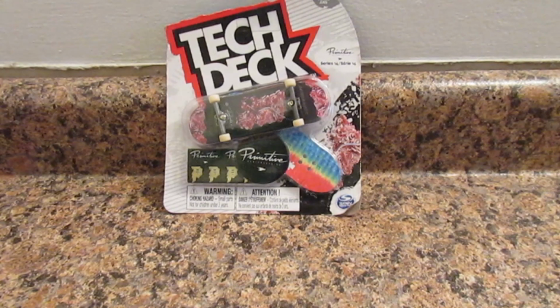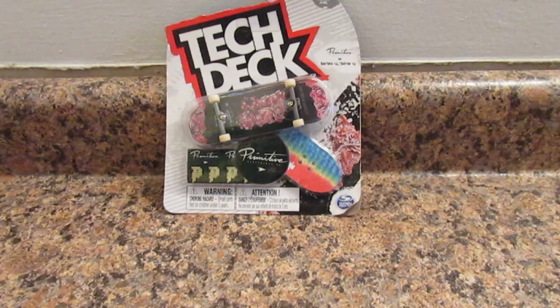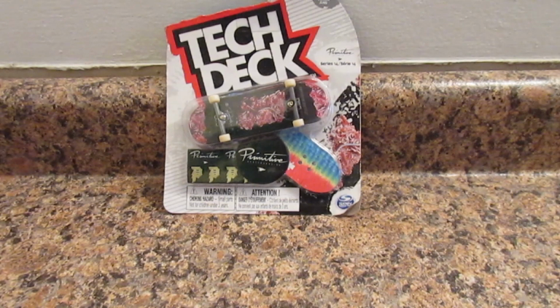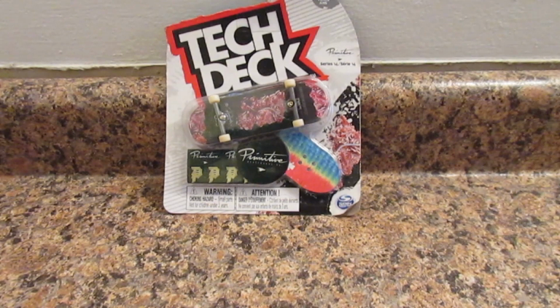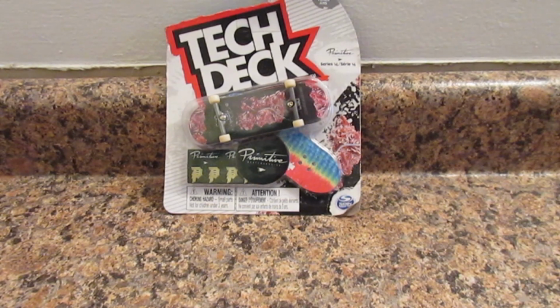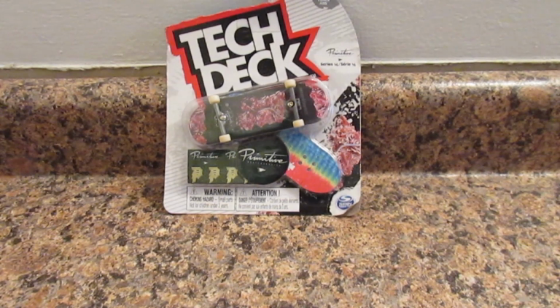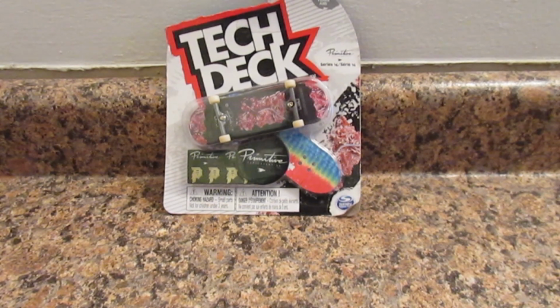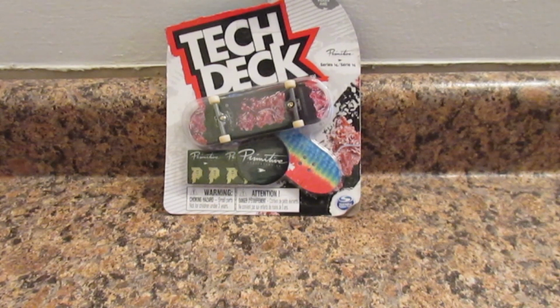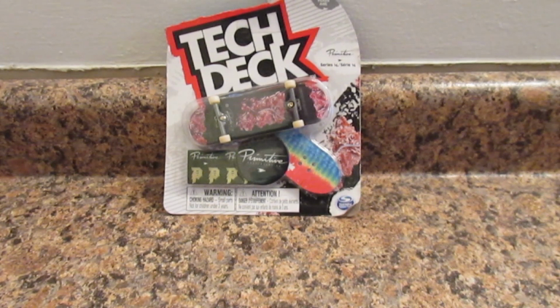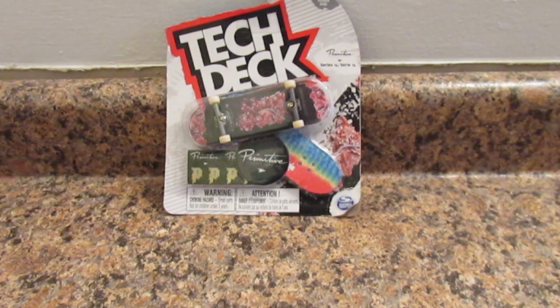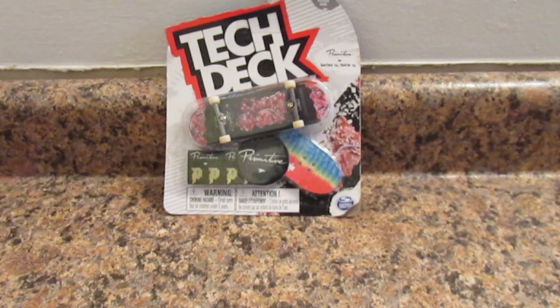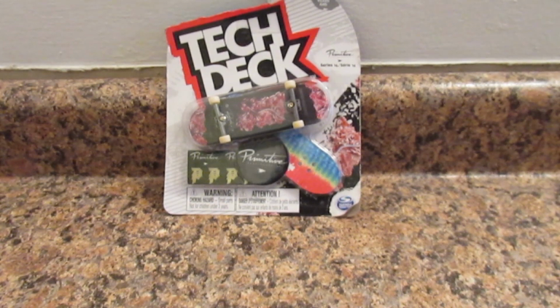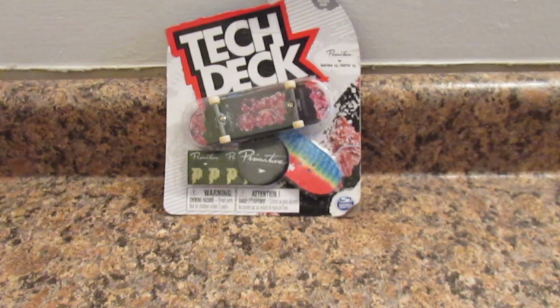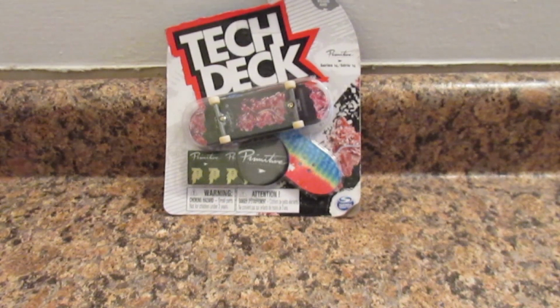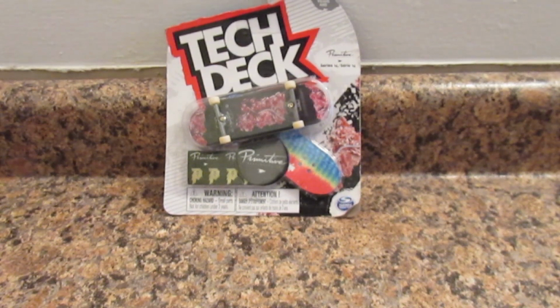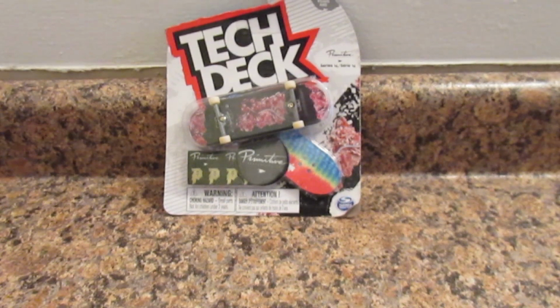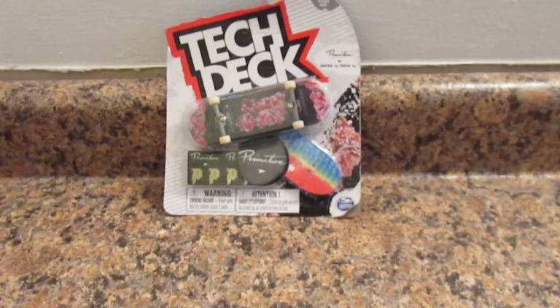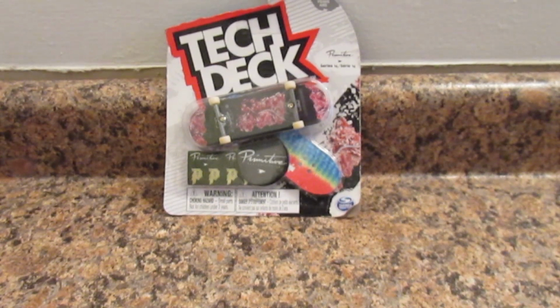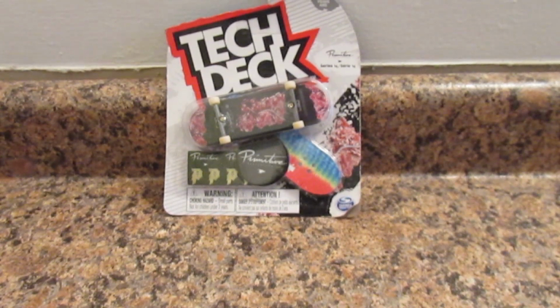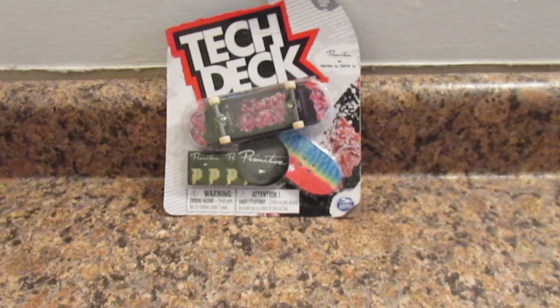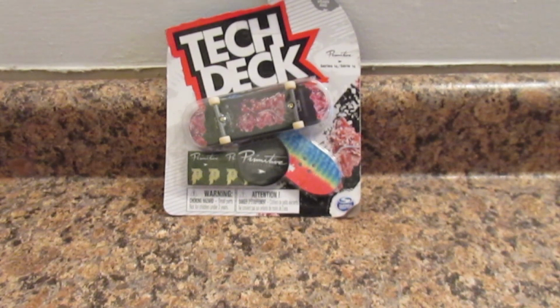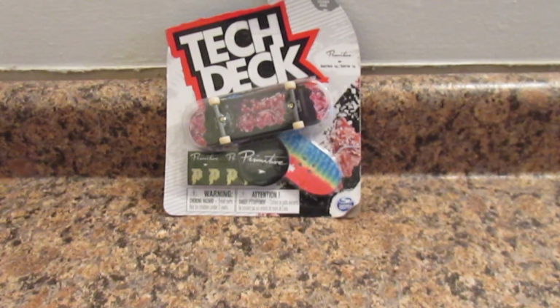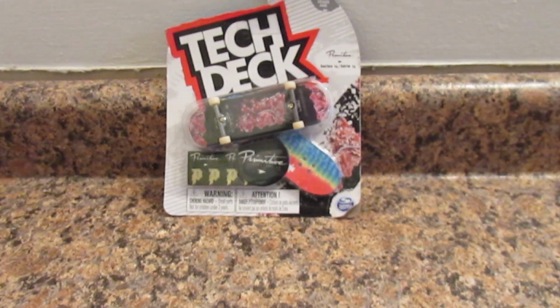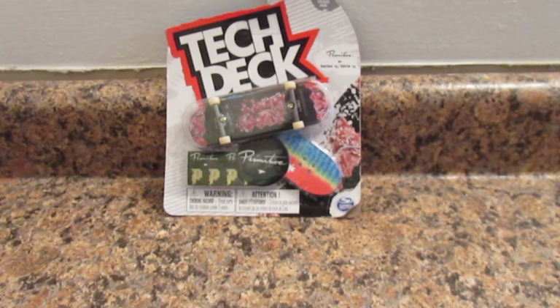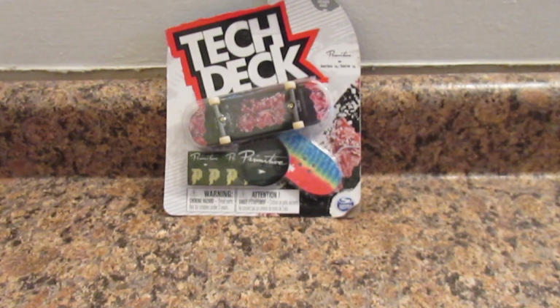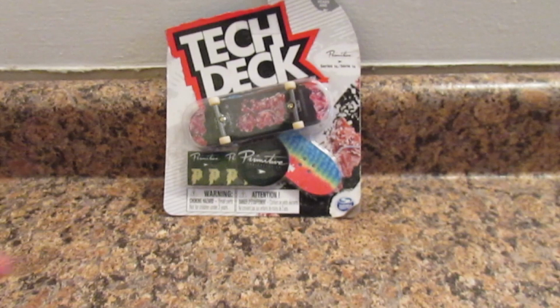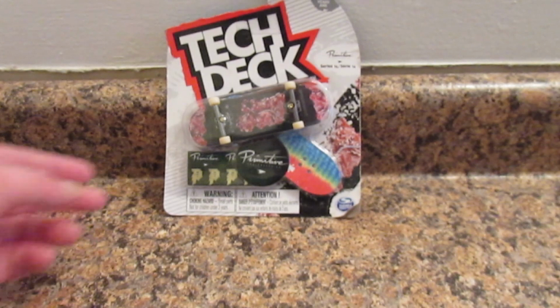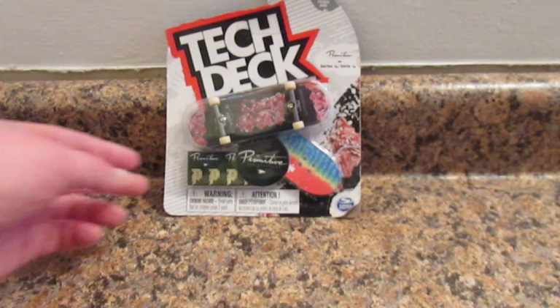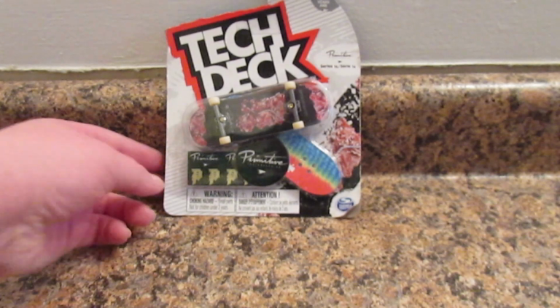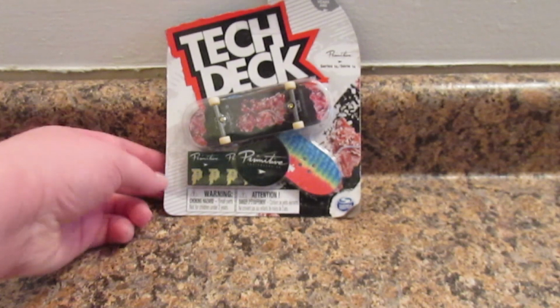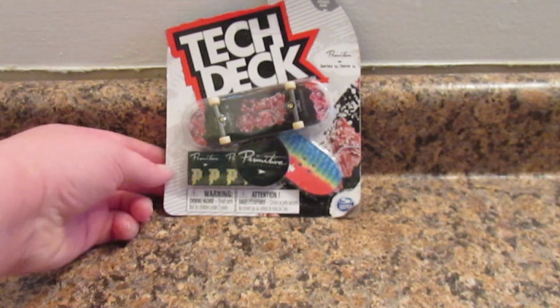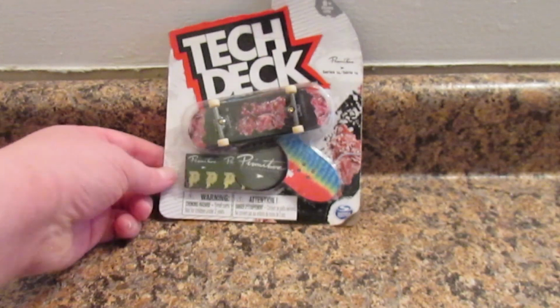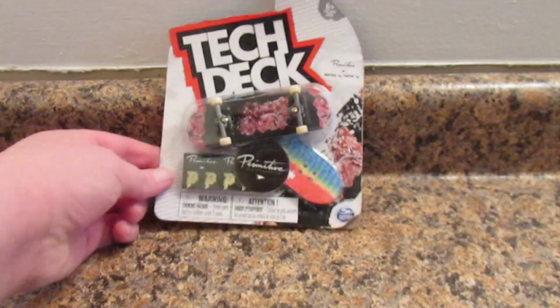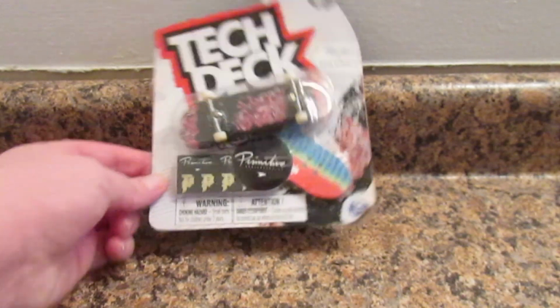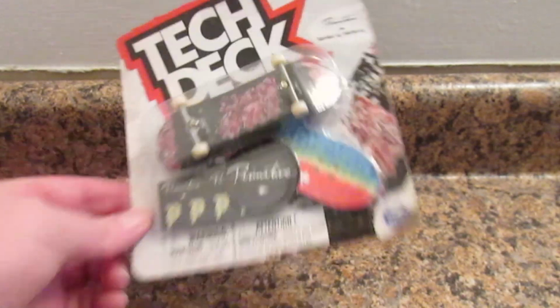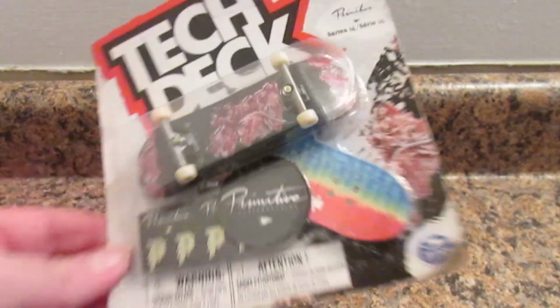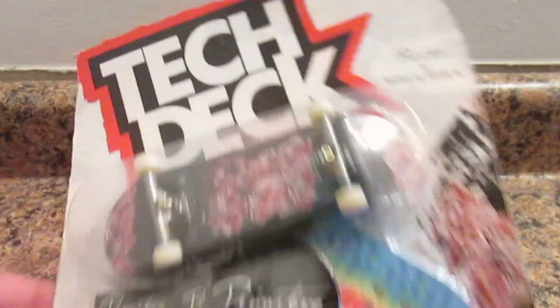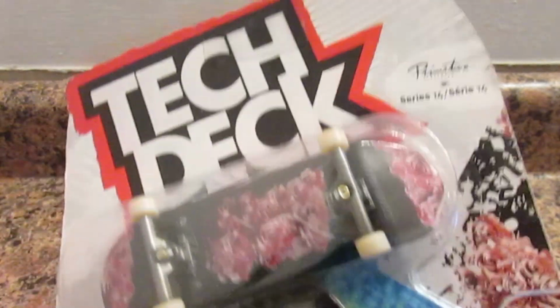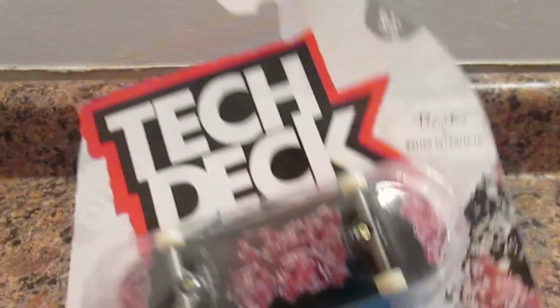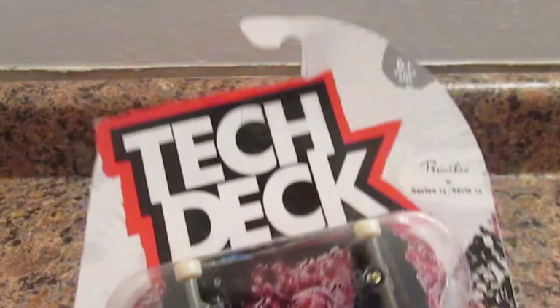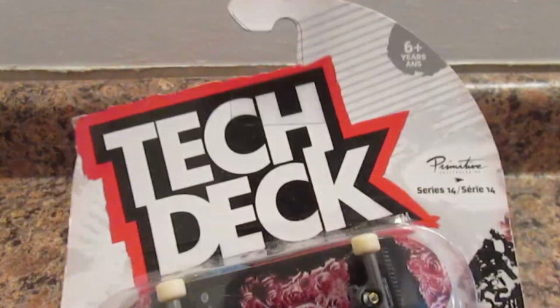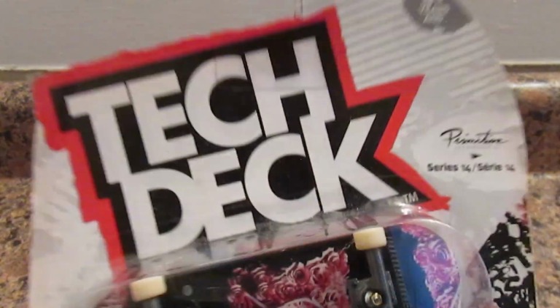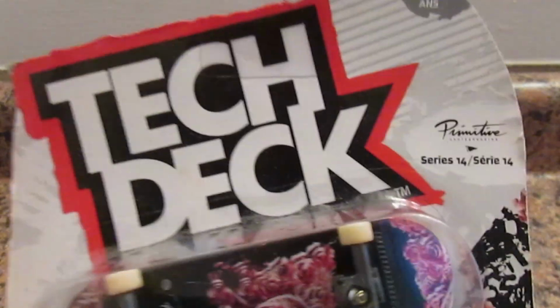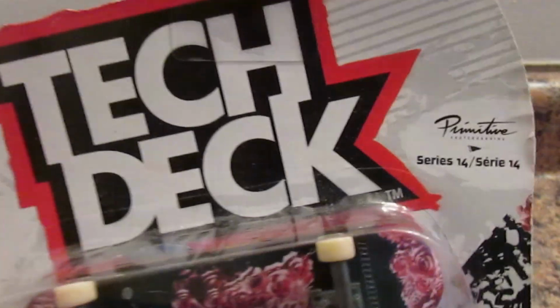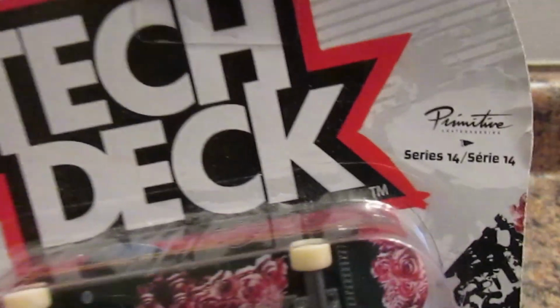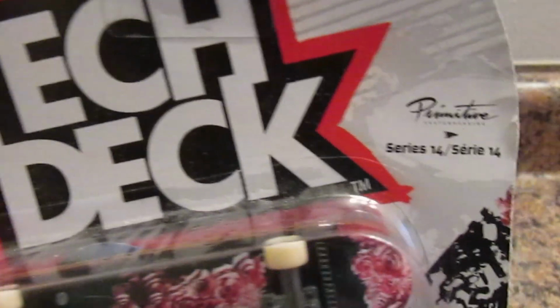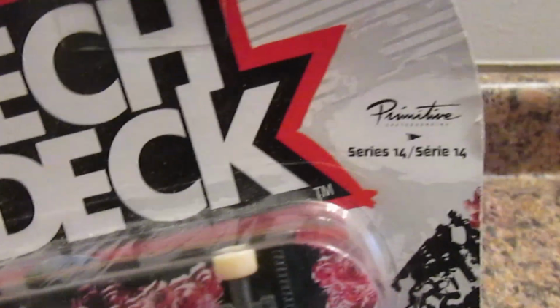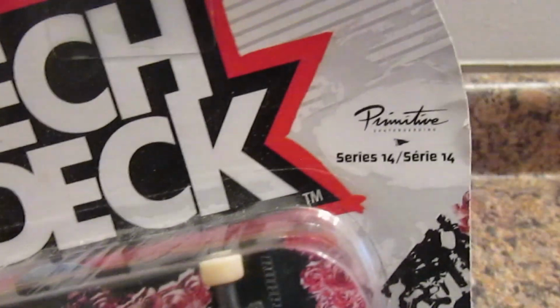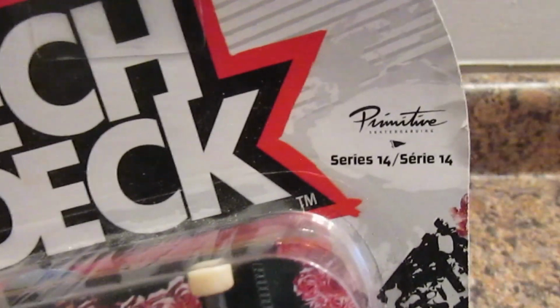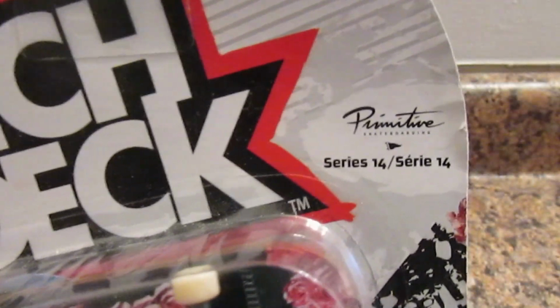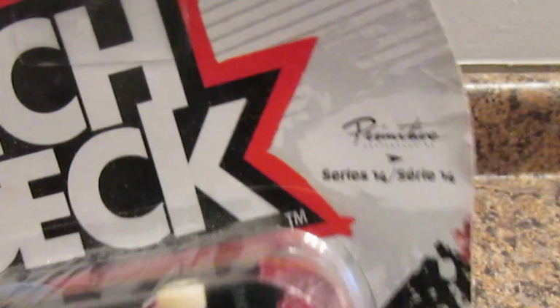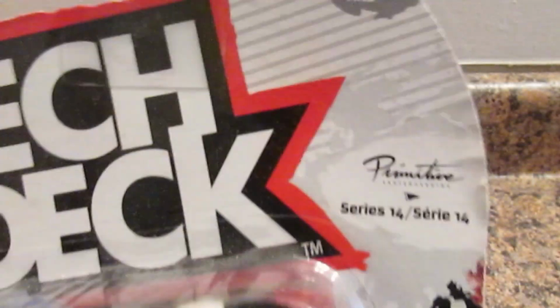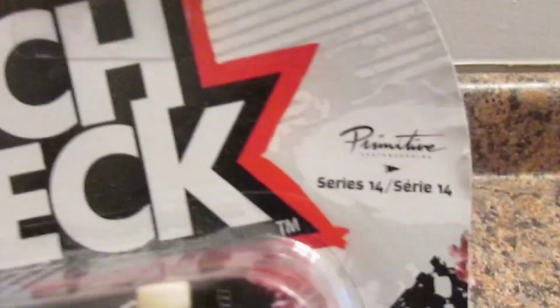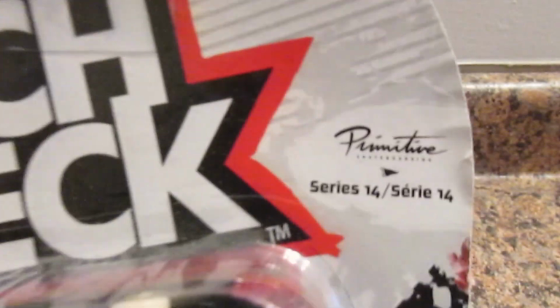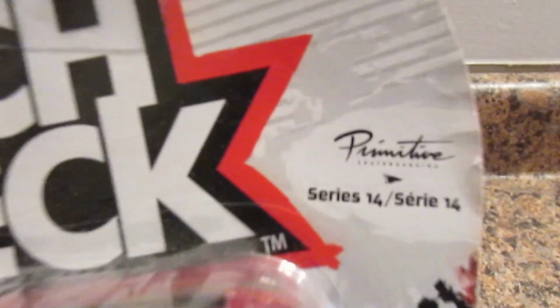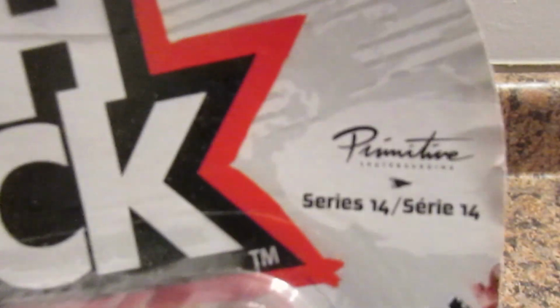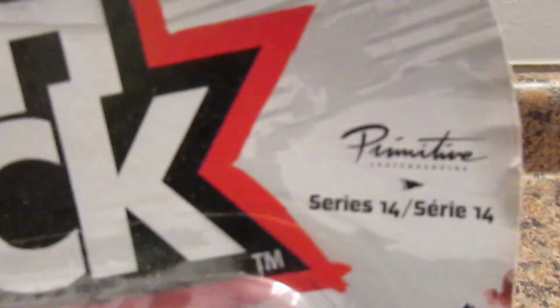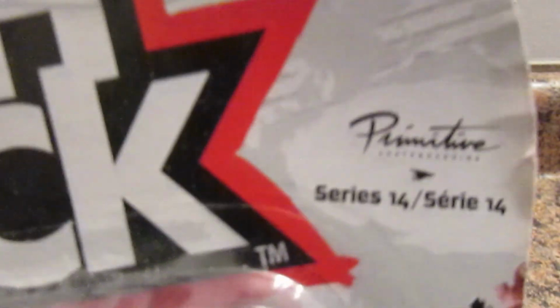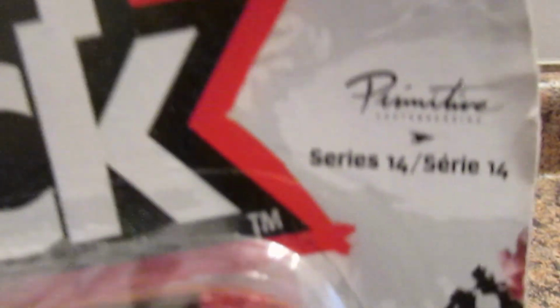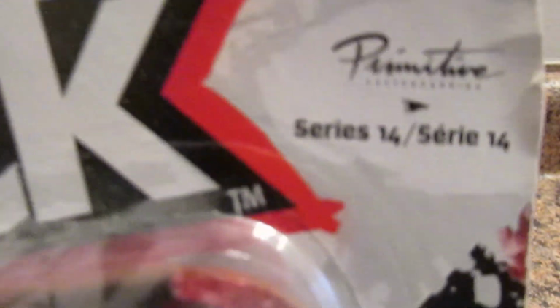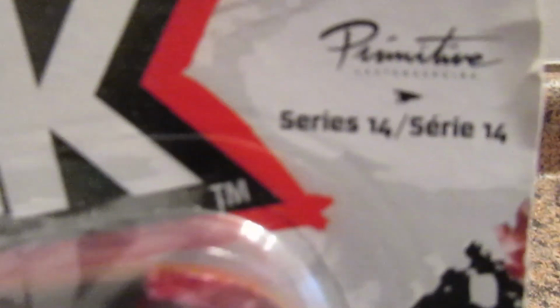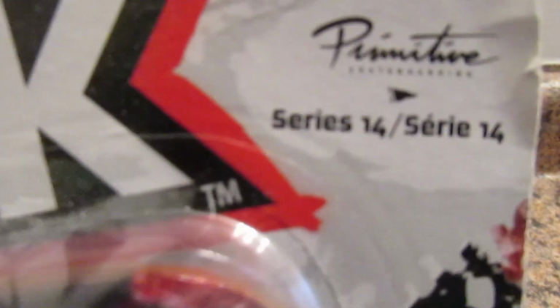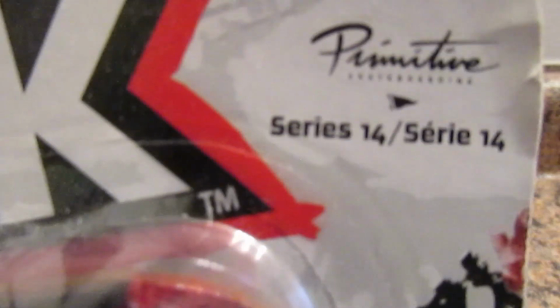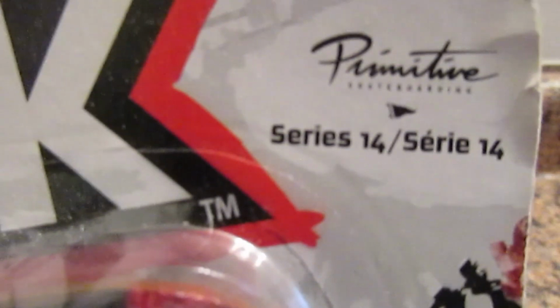Hey guys, I'm back on the video. So today I'm going to be unboxing this Tech Deck Primitive Series 14.